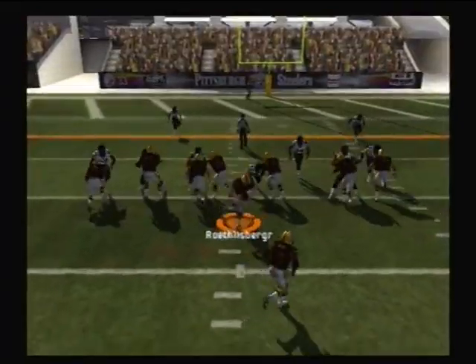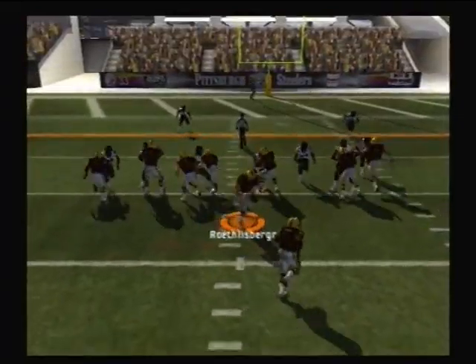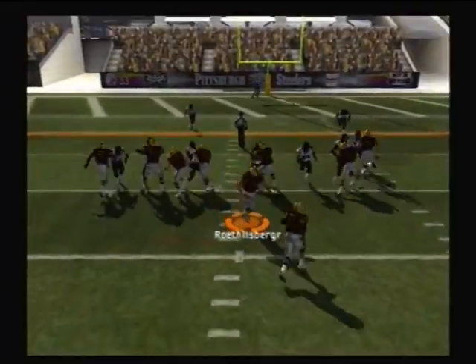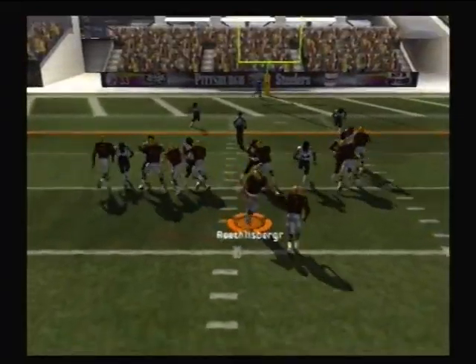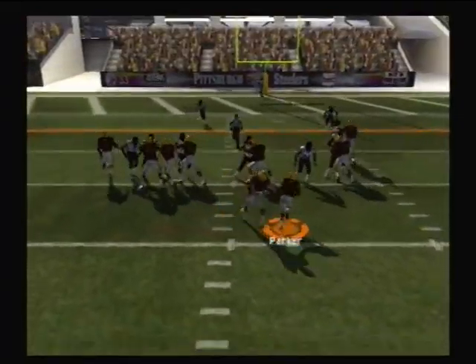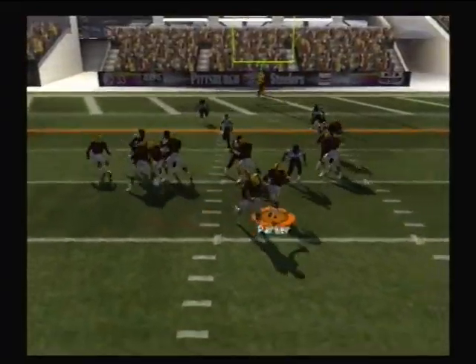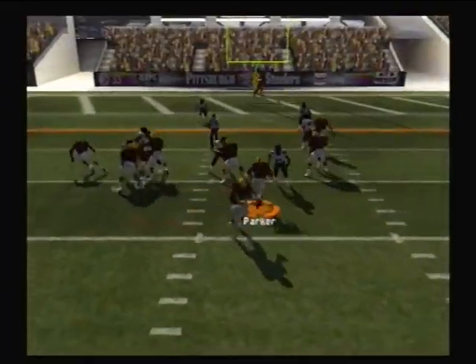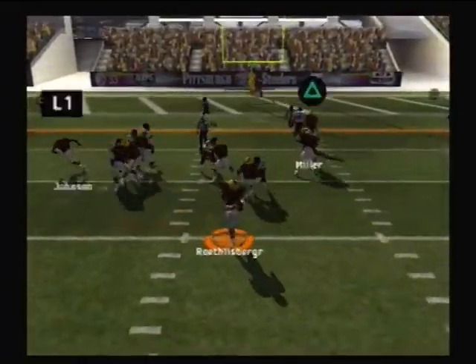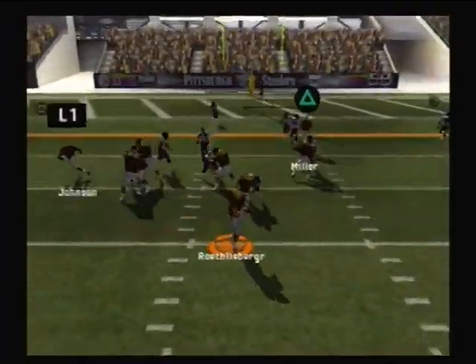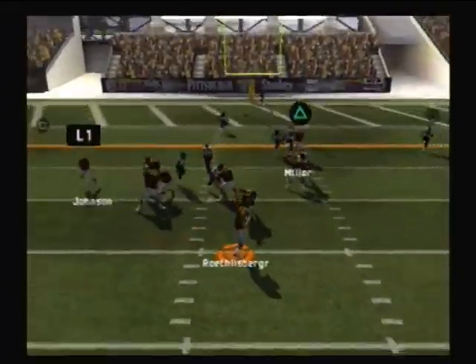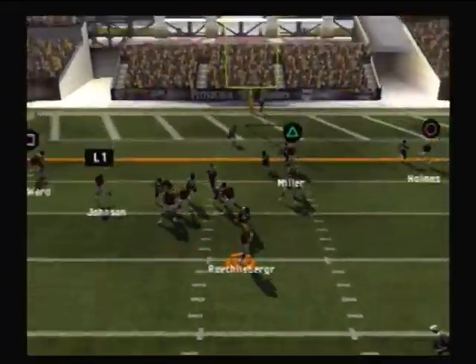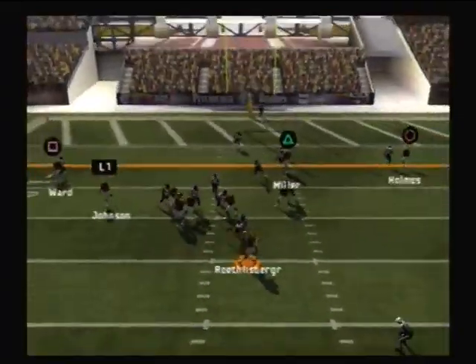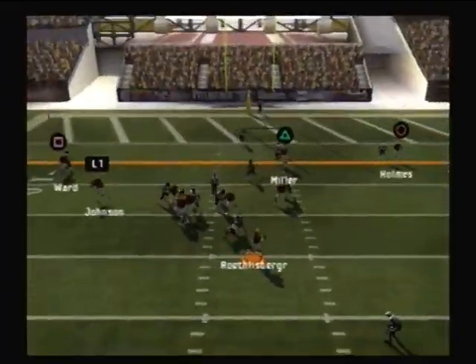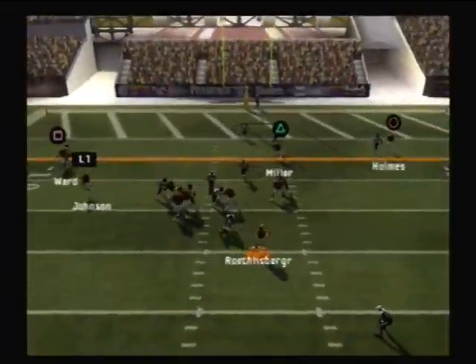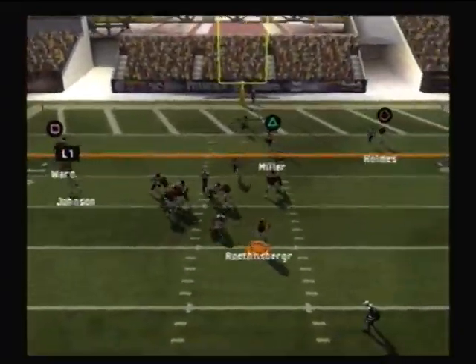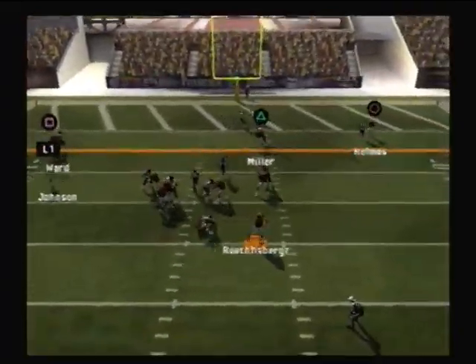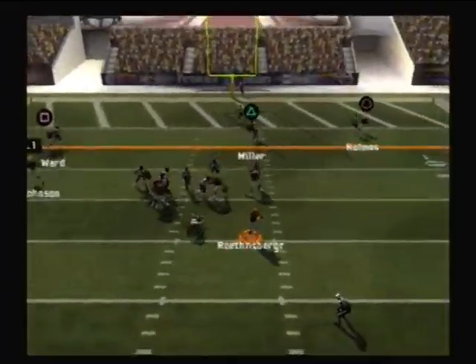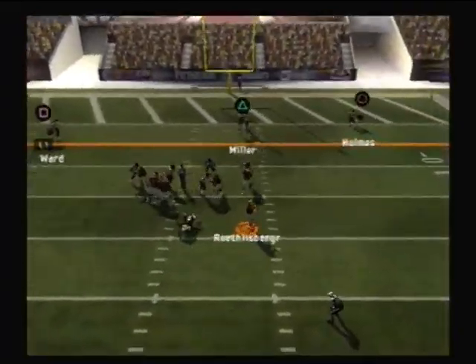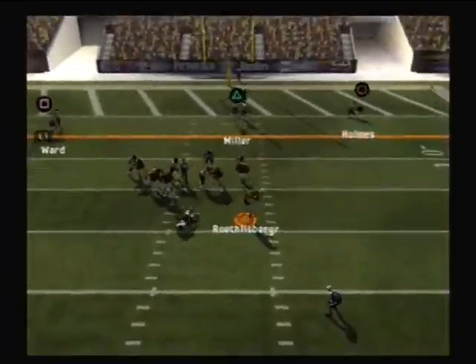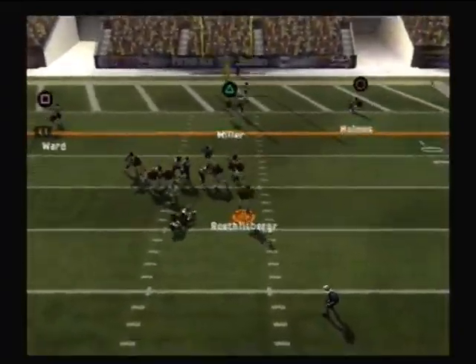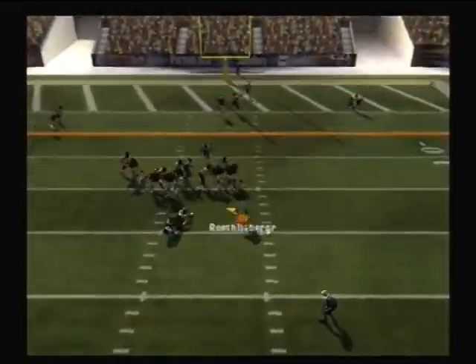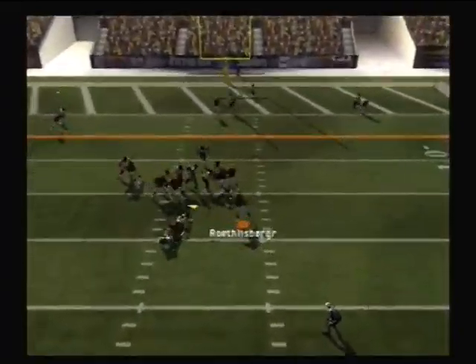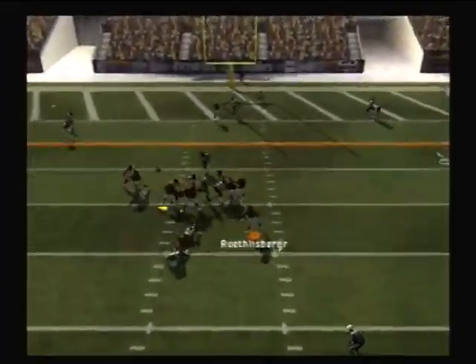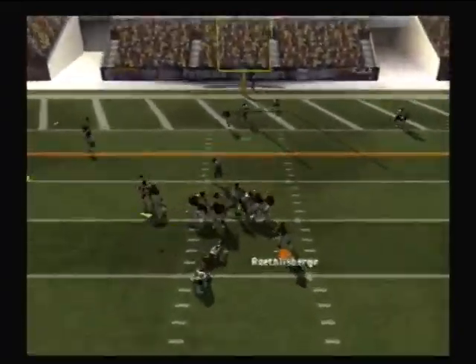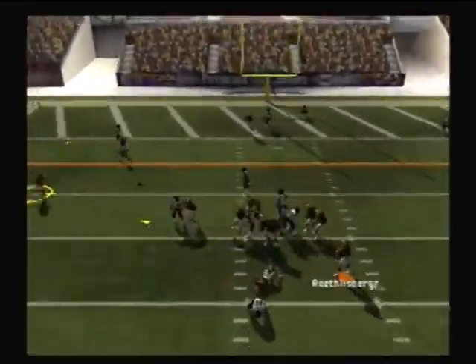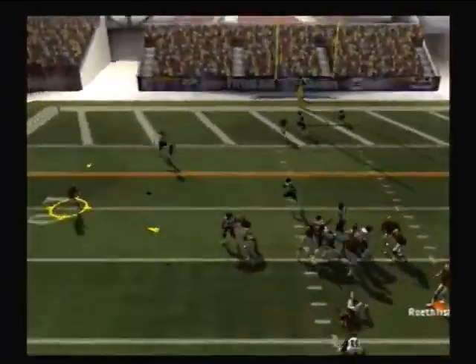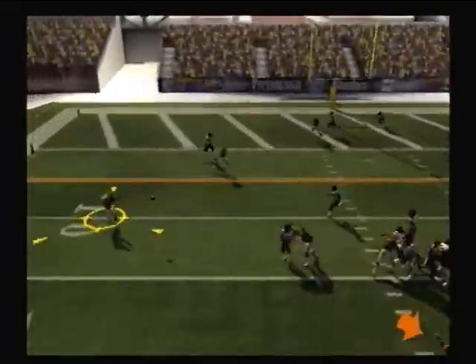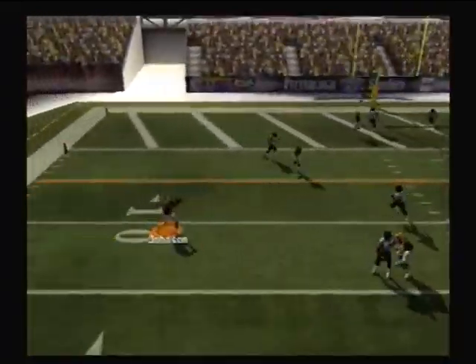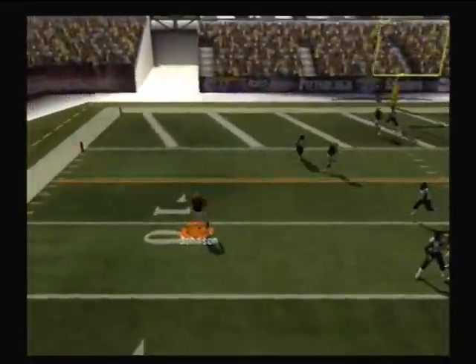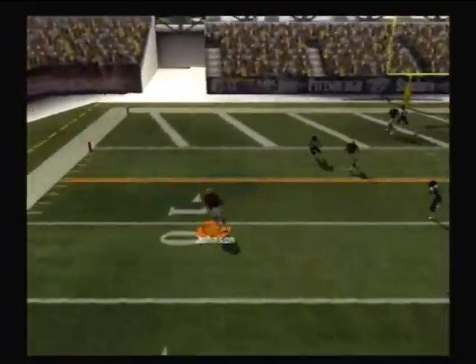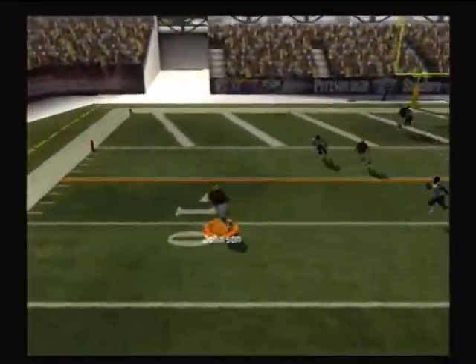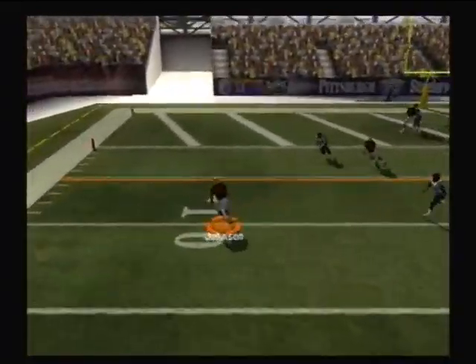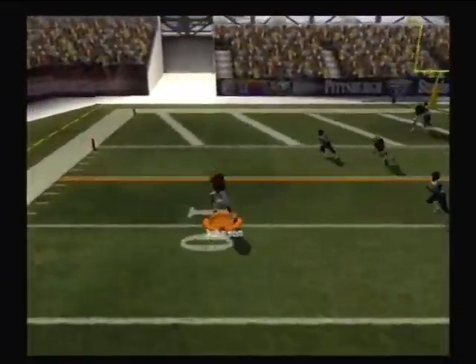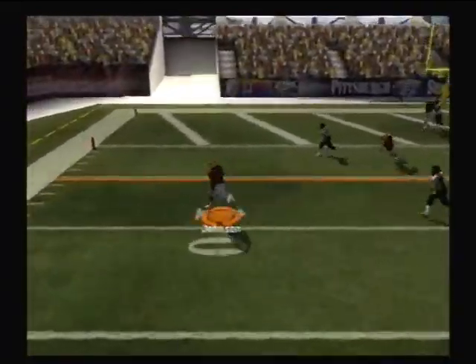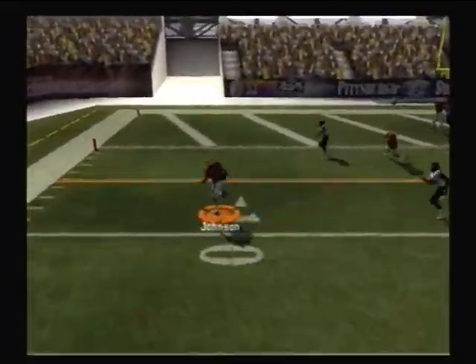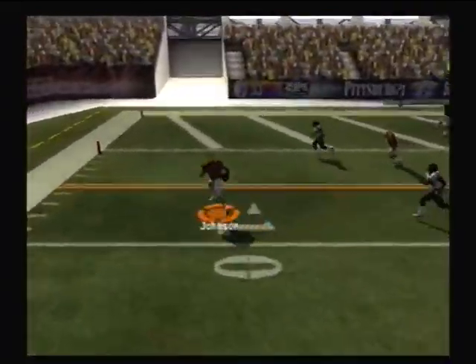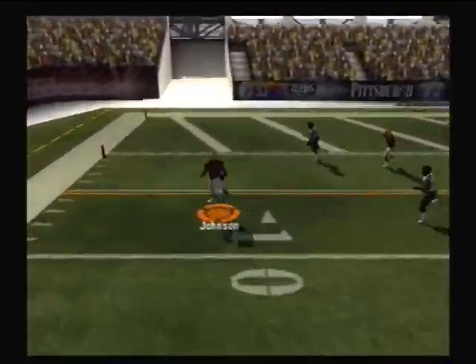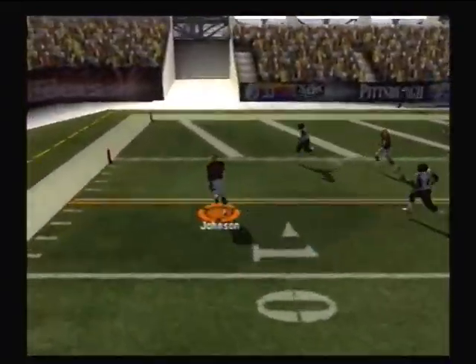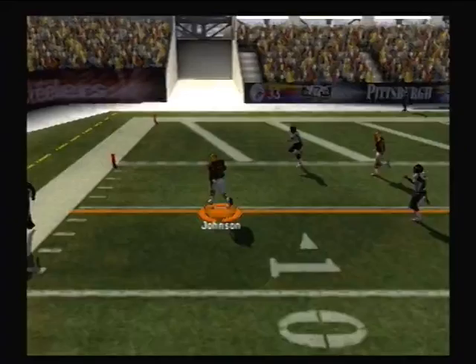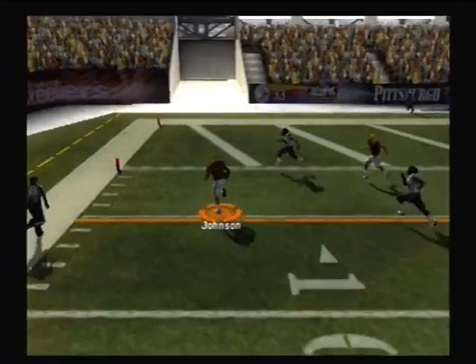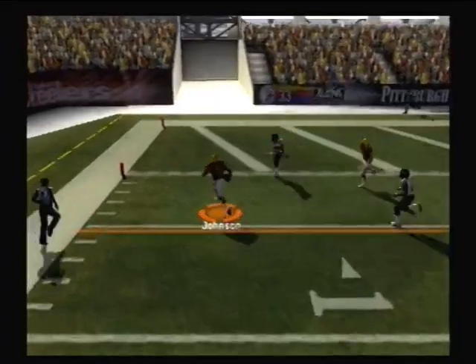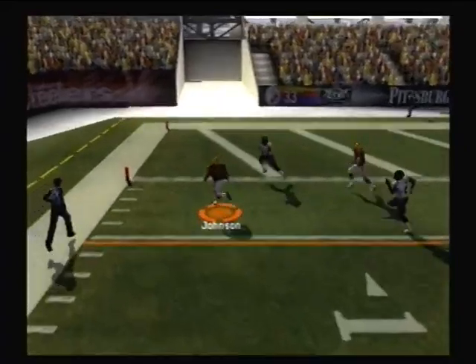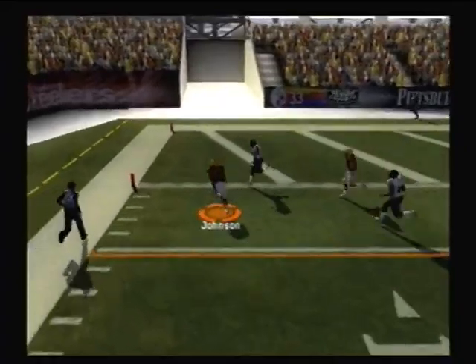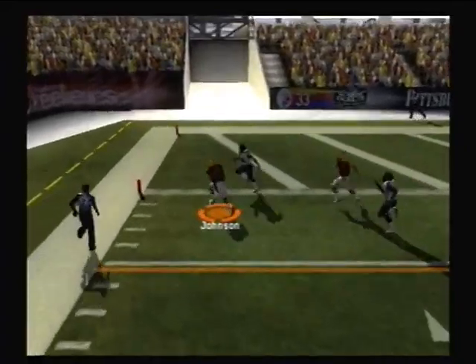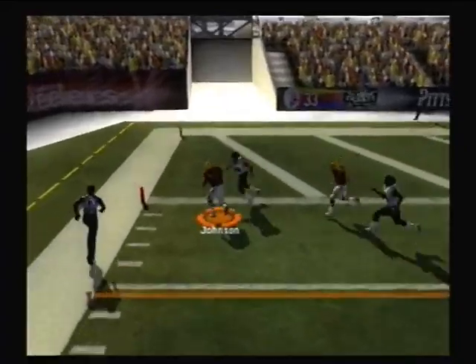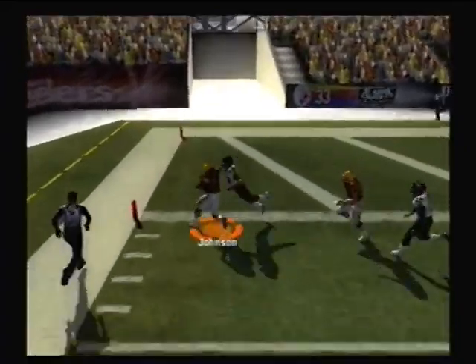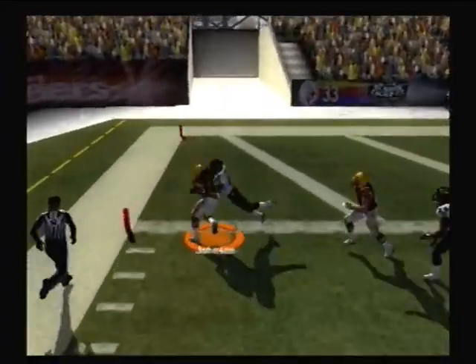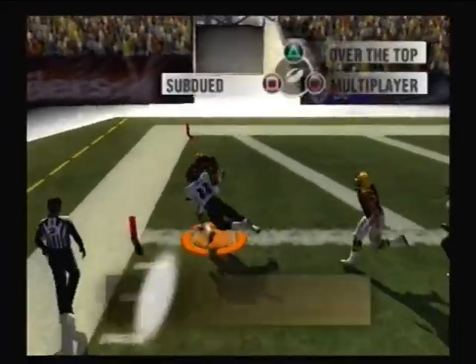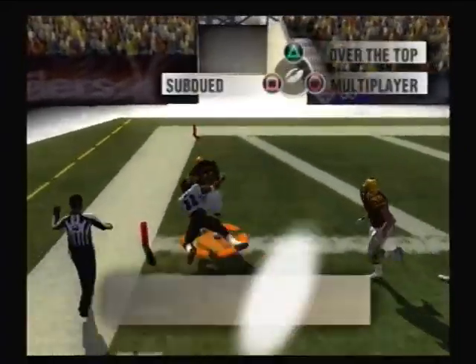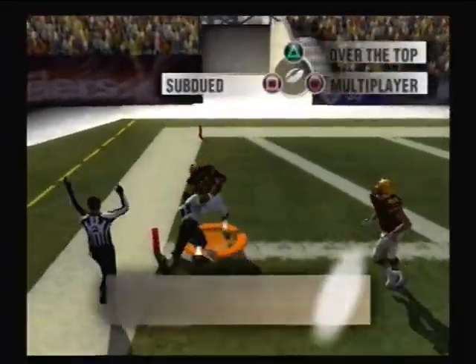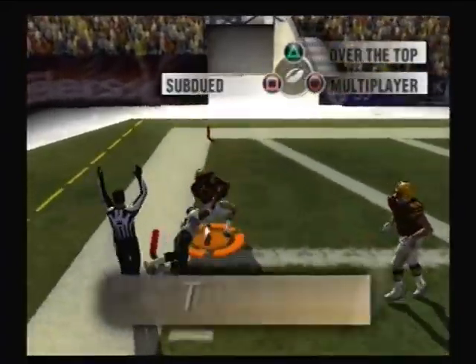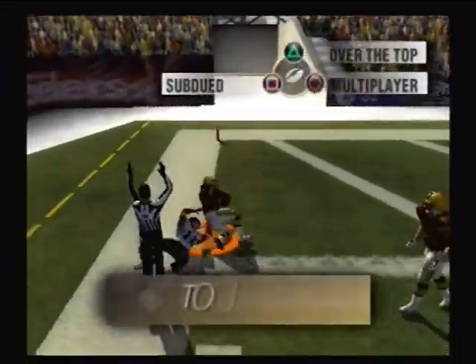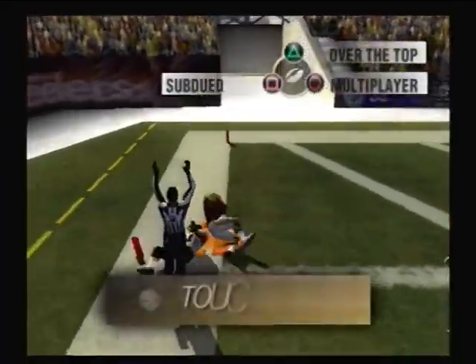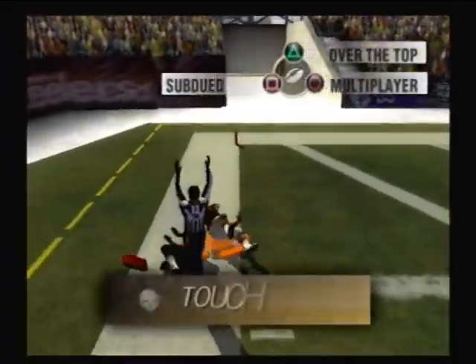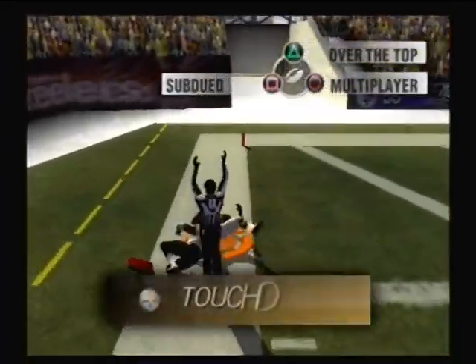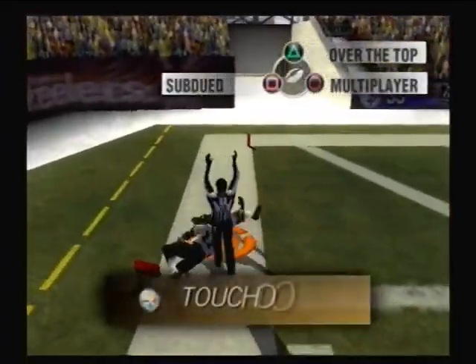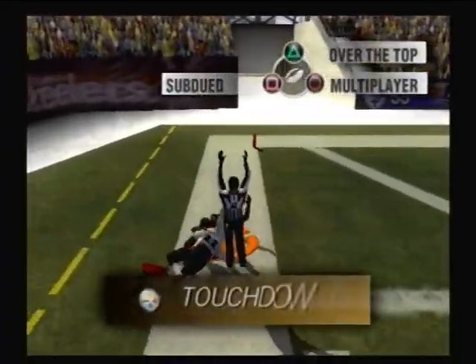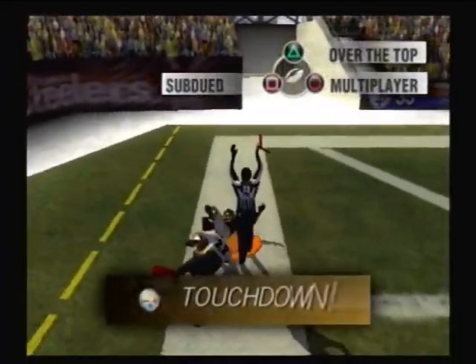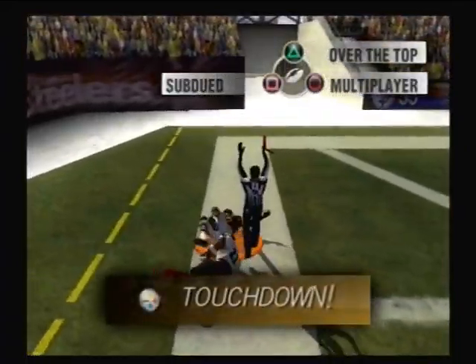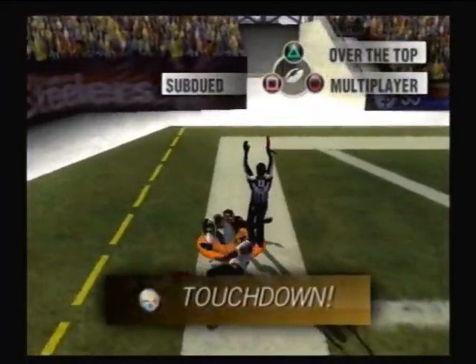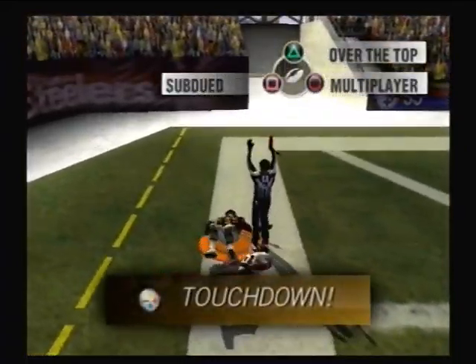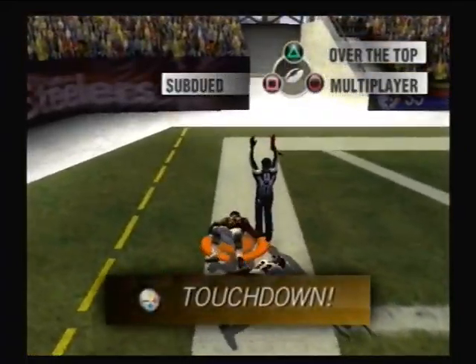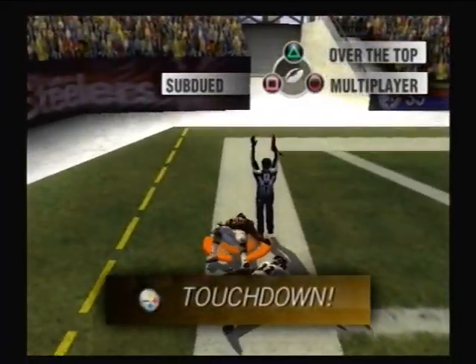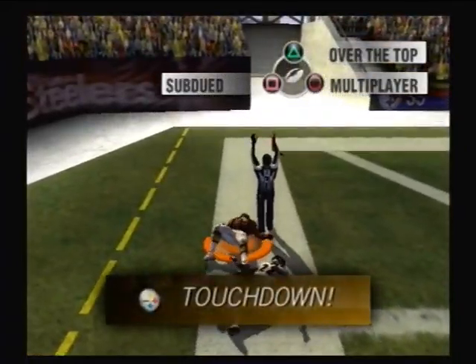They'll give it off here, makes the run, moves forward, and it's completed. Touchdown, Steelers!